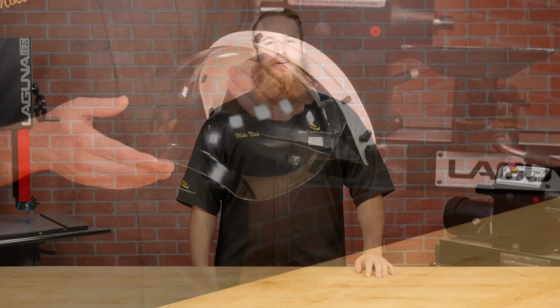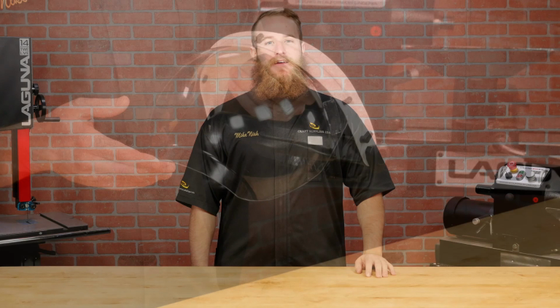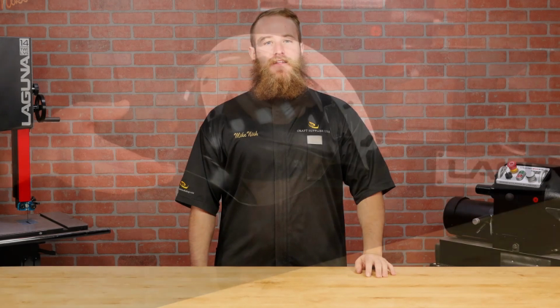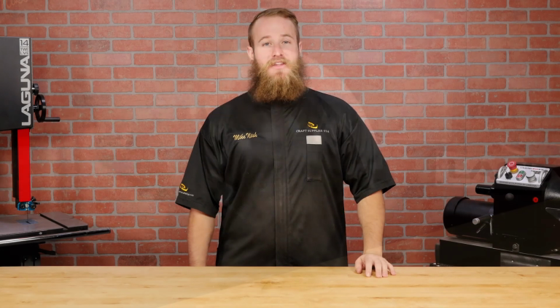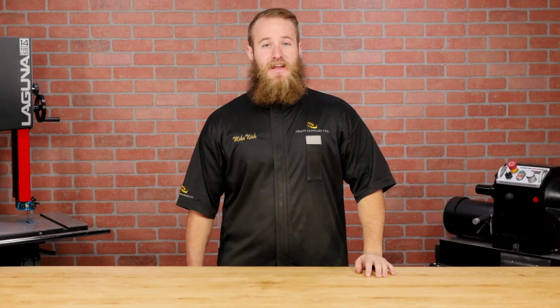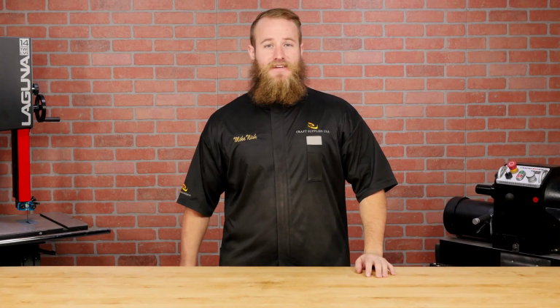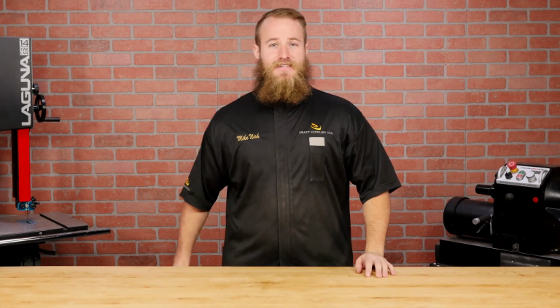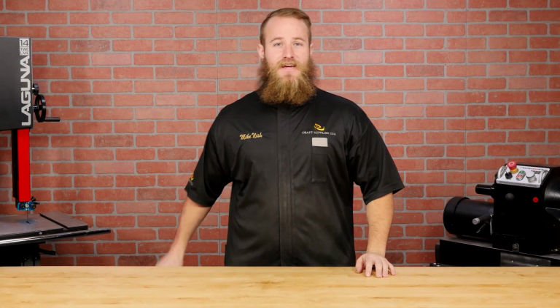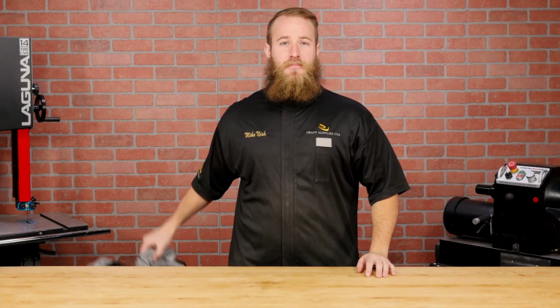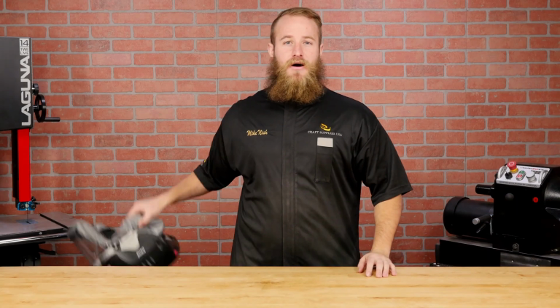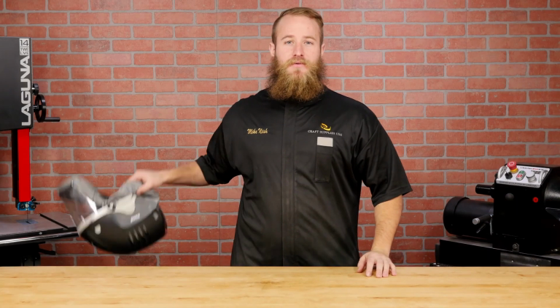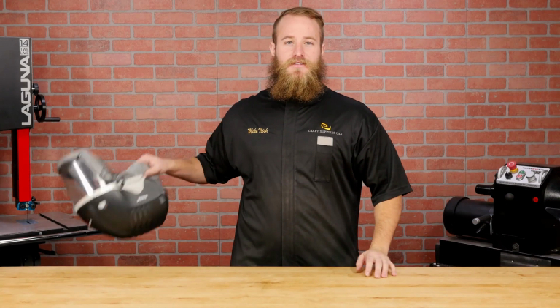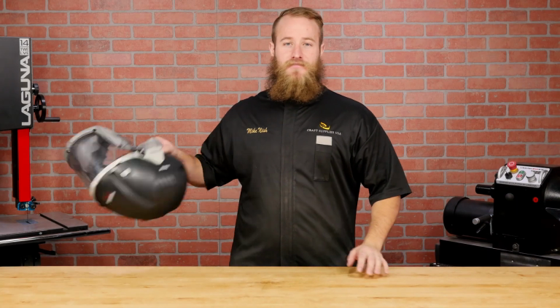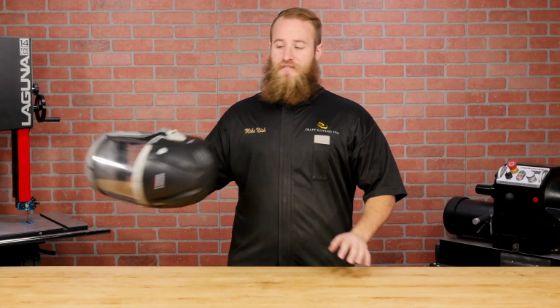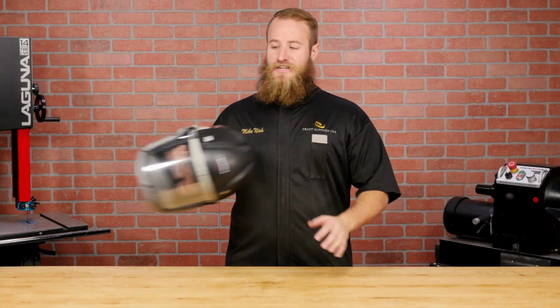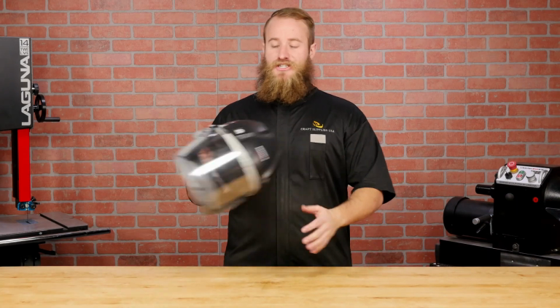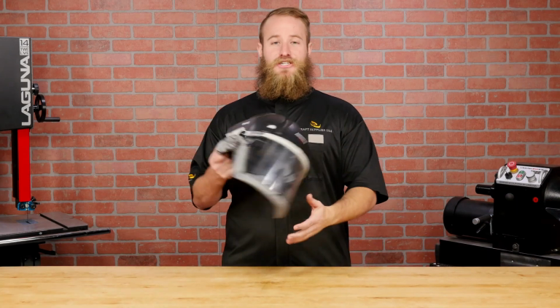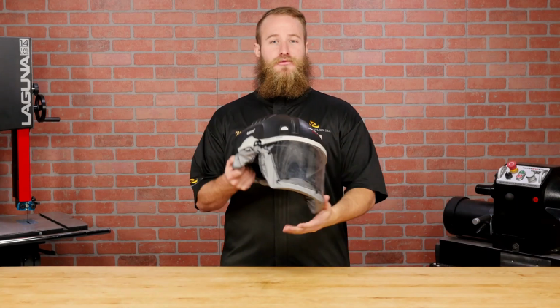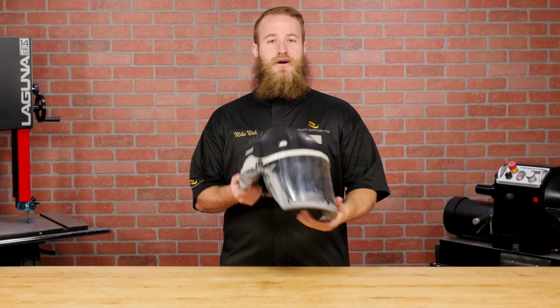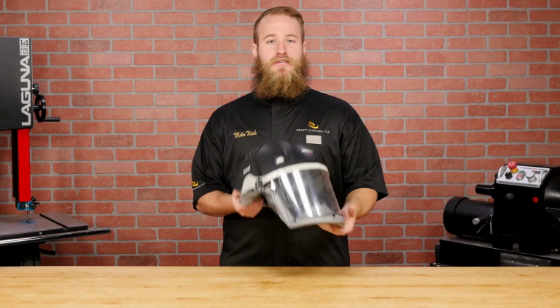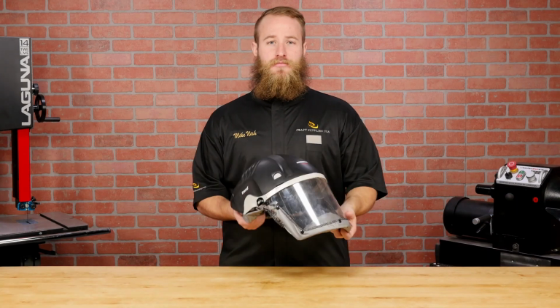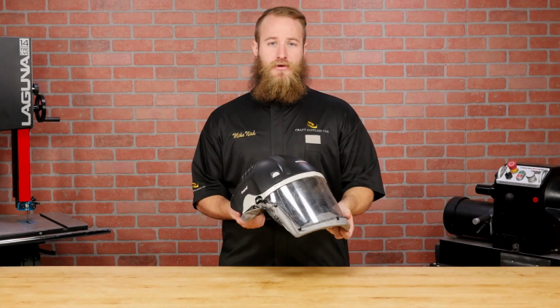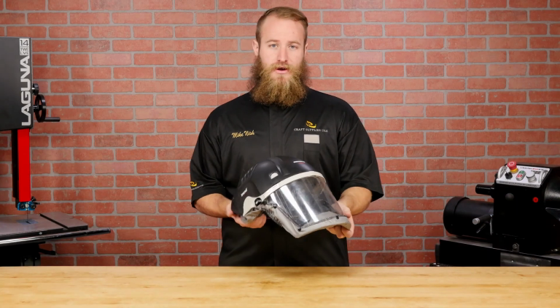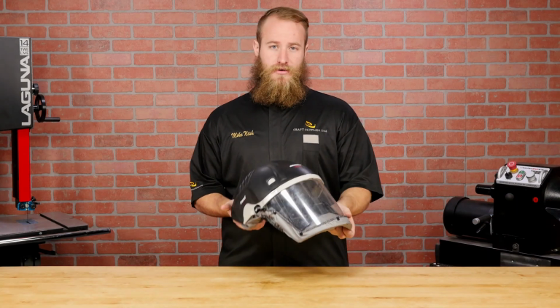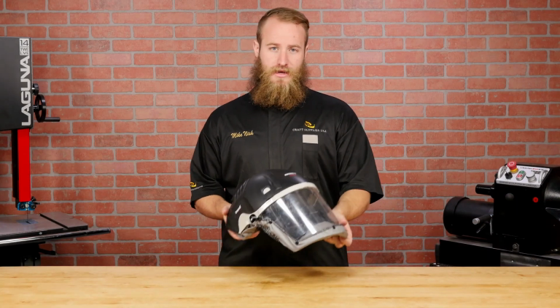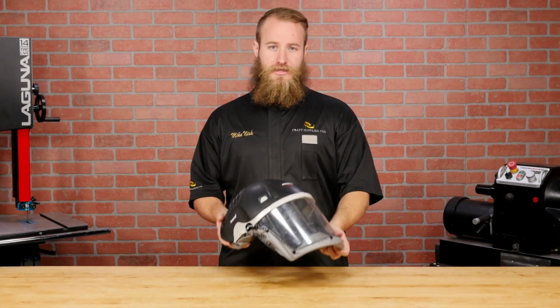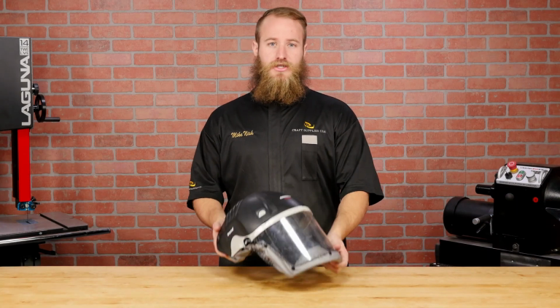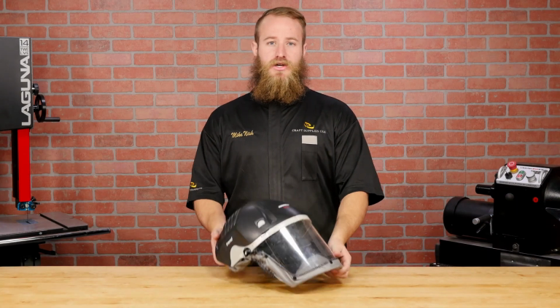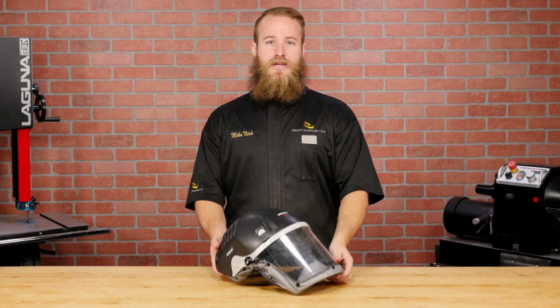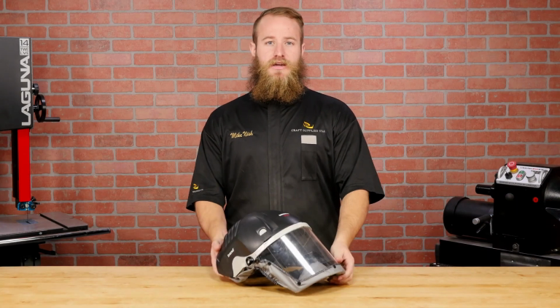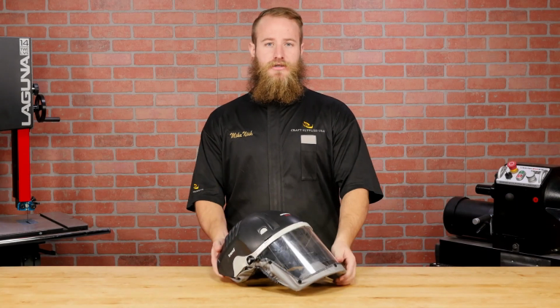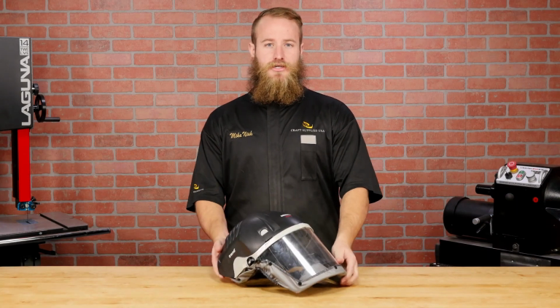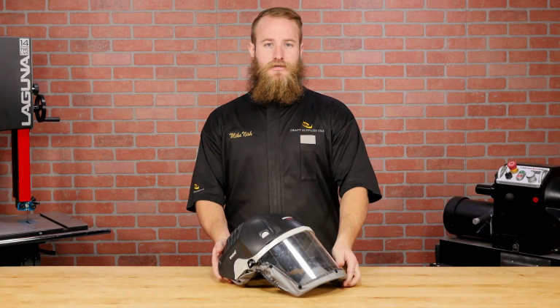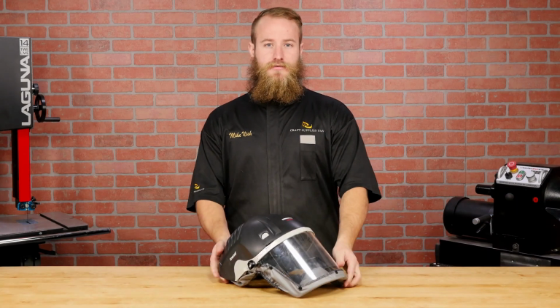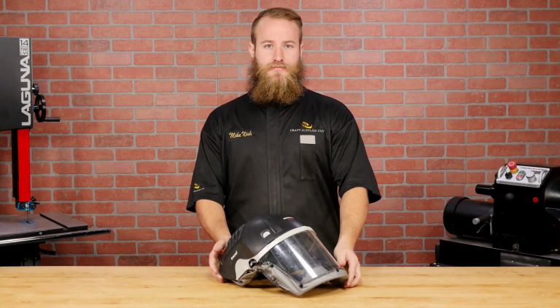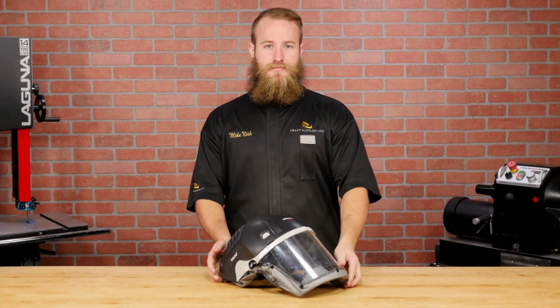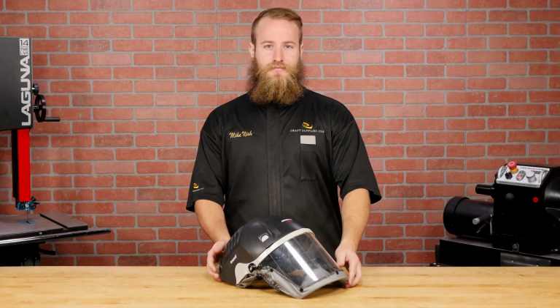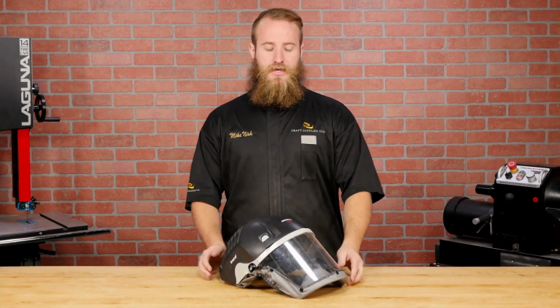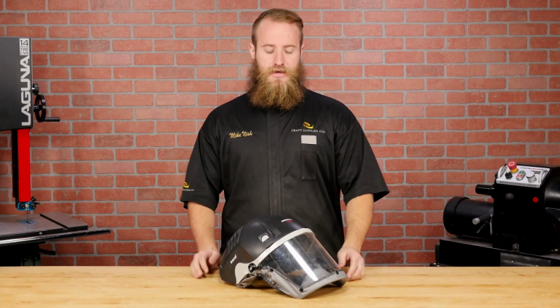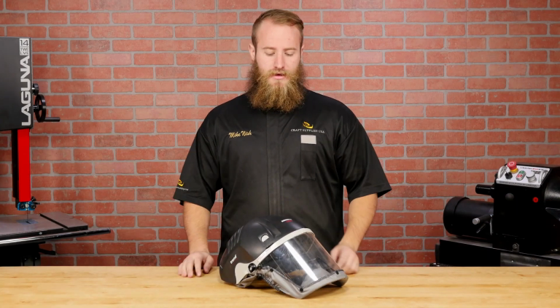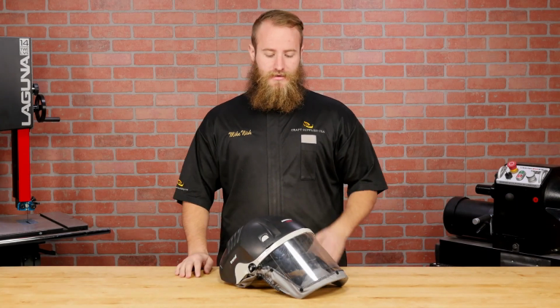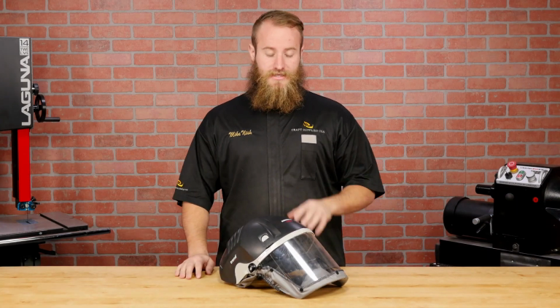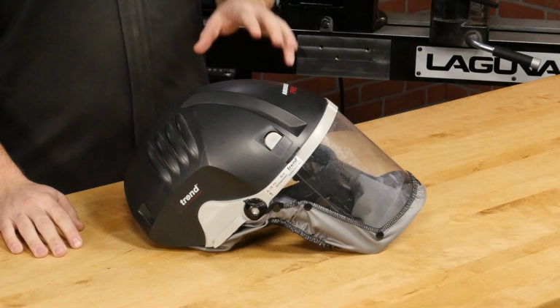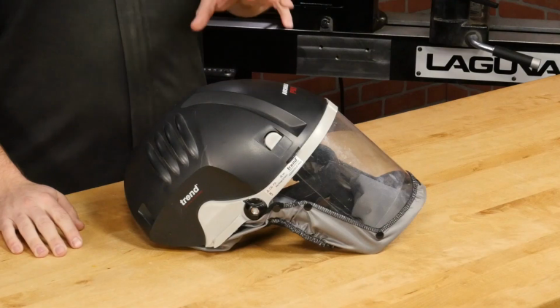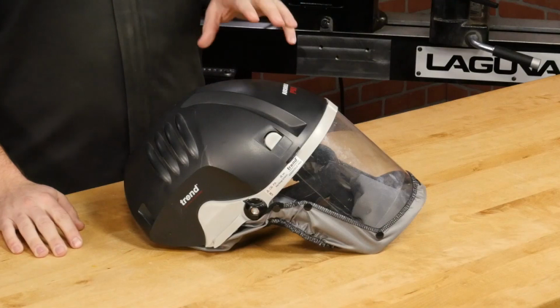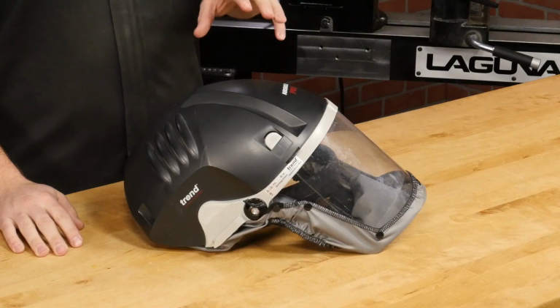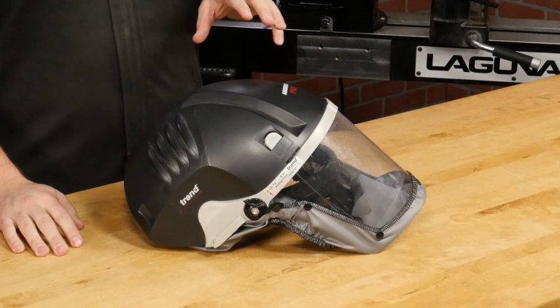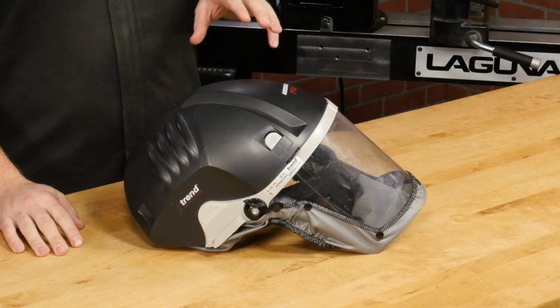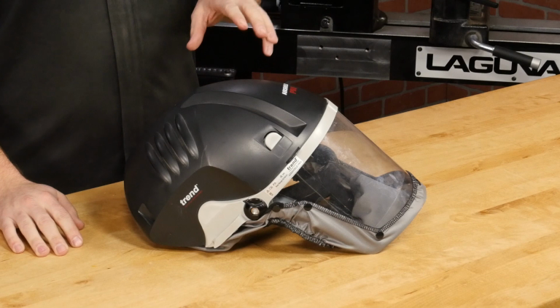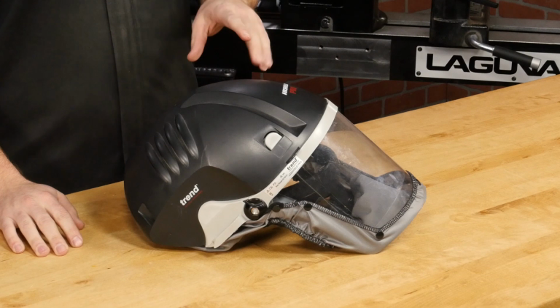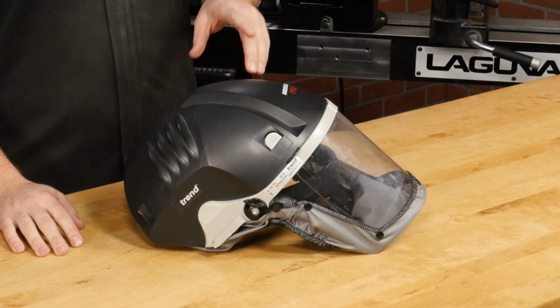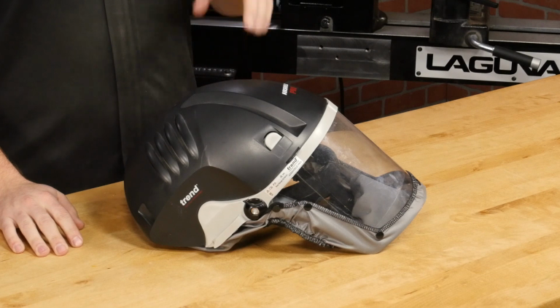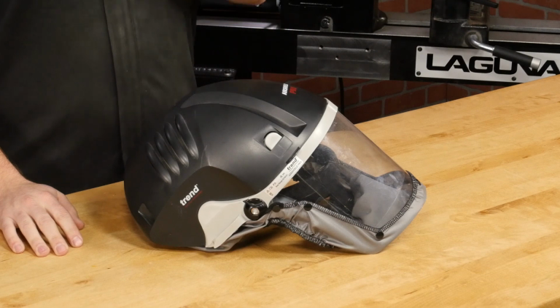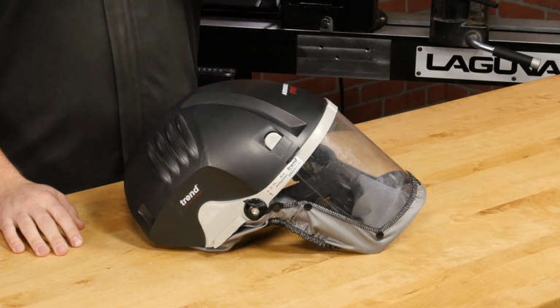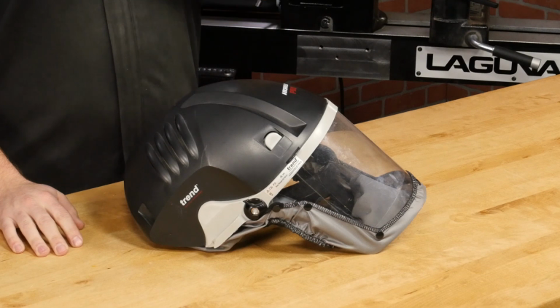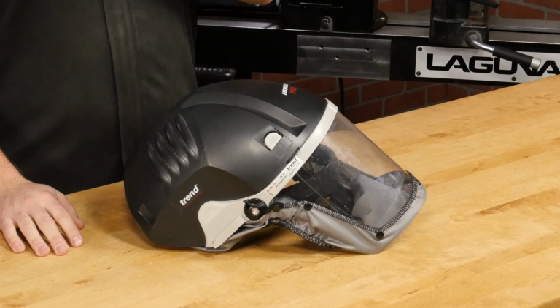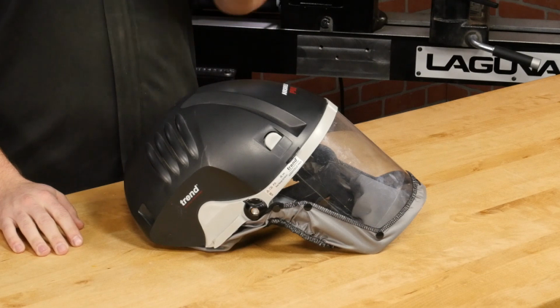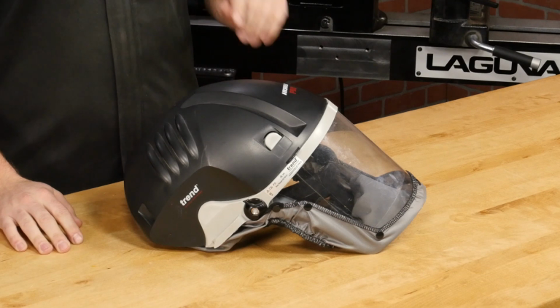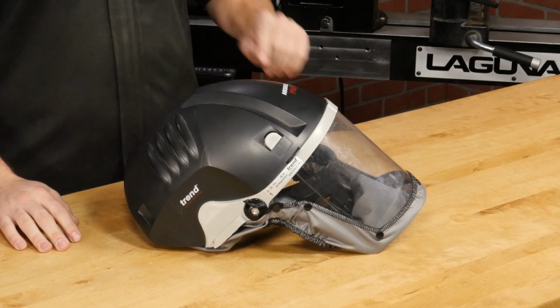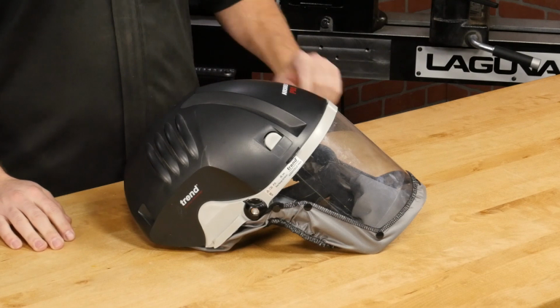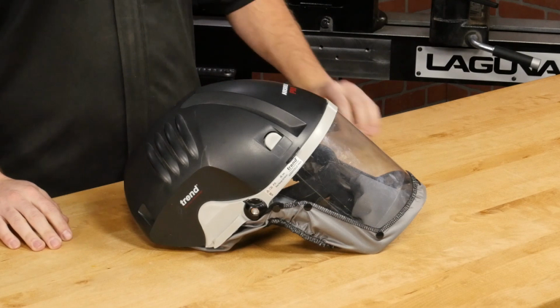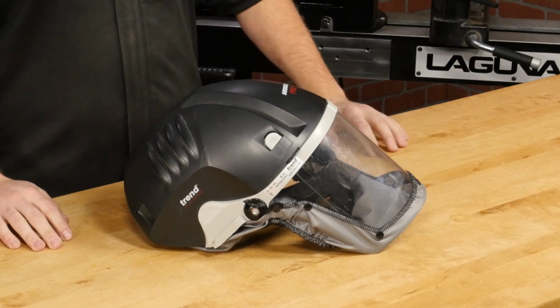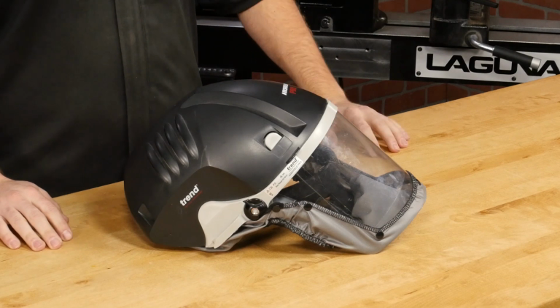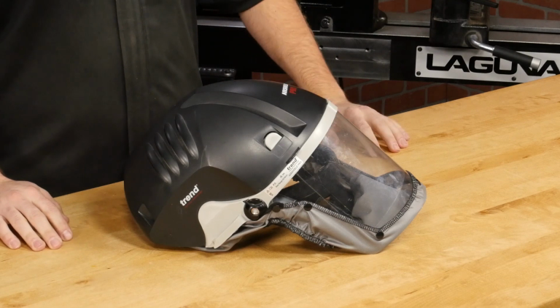The next step up is a face shield respirator like the Trend Air Shield. These have a lot of nice features that we'll cover in a separate video.